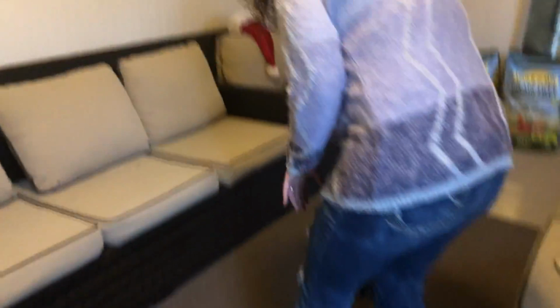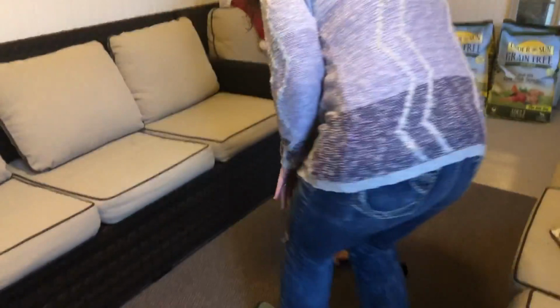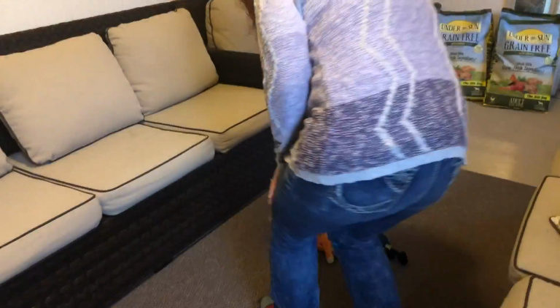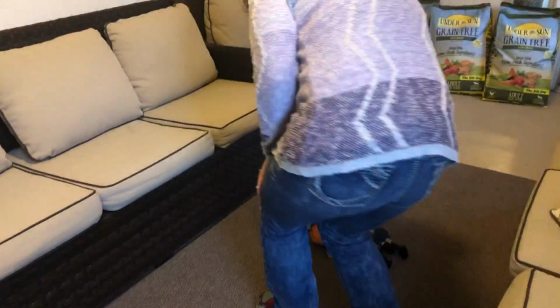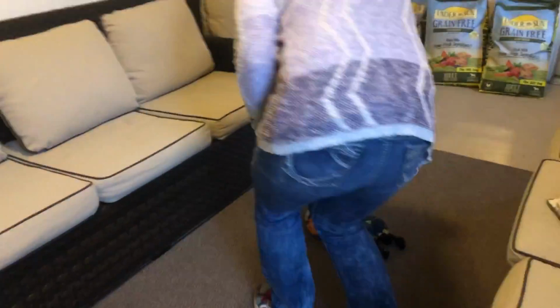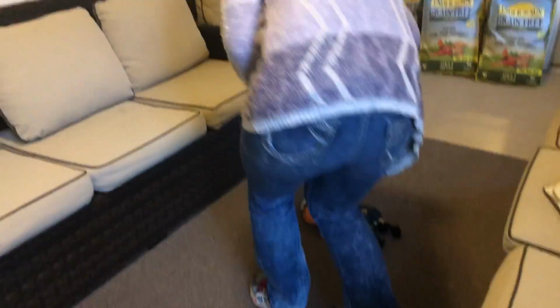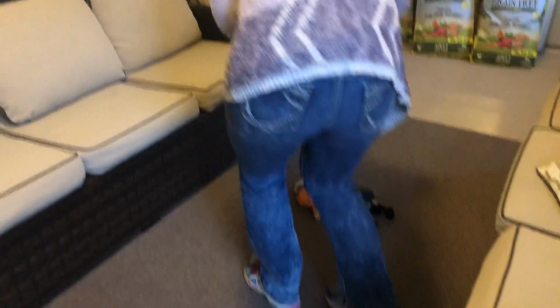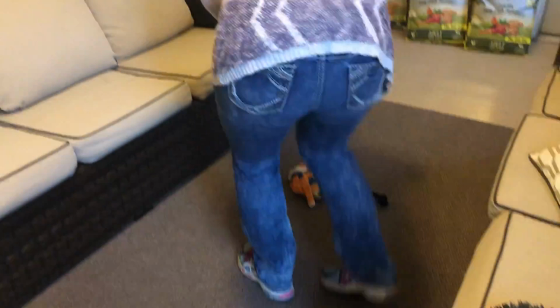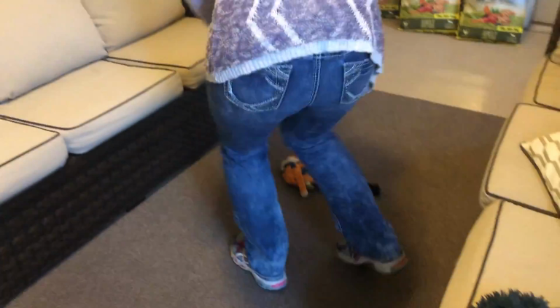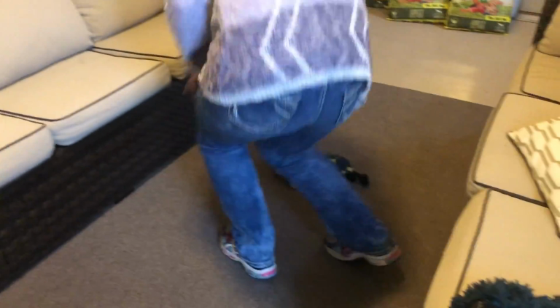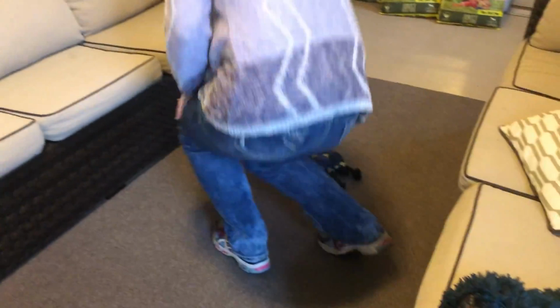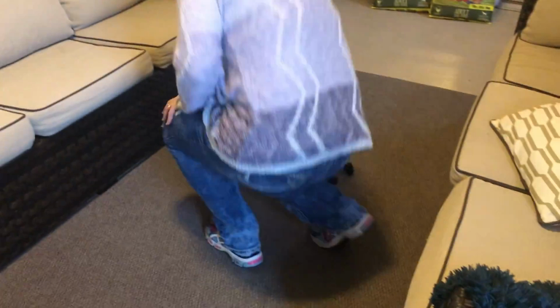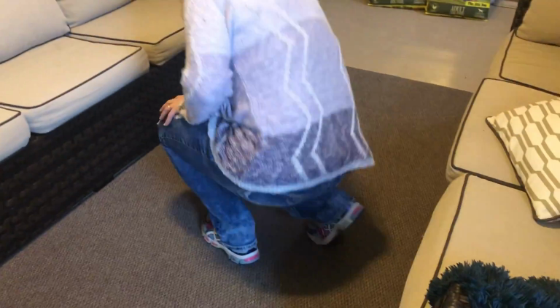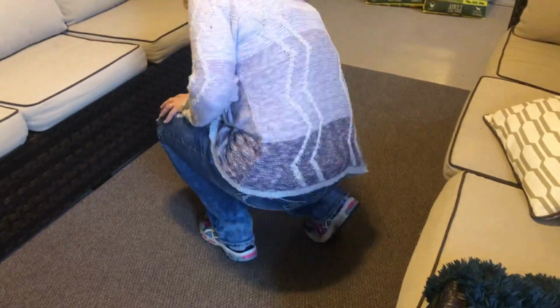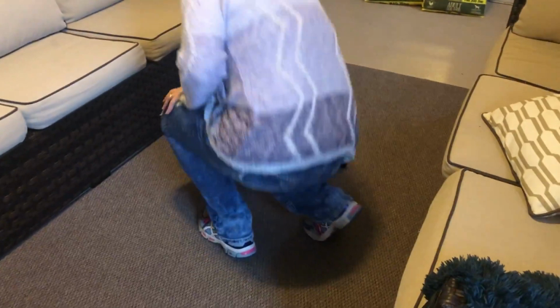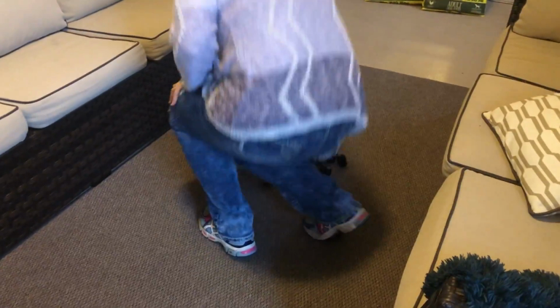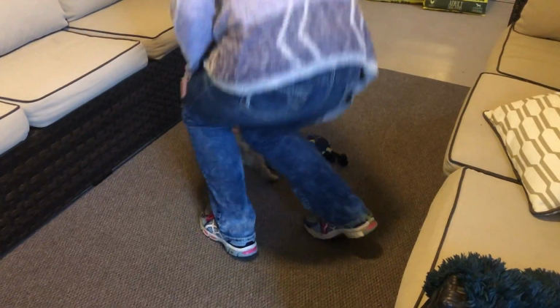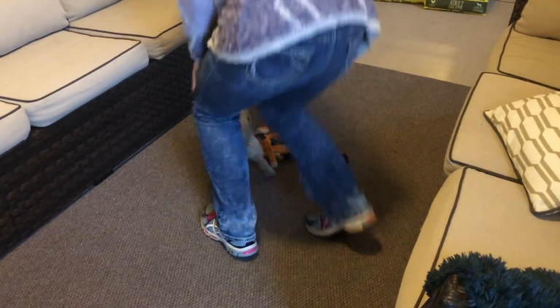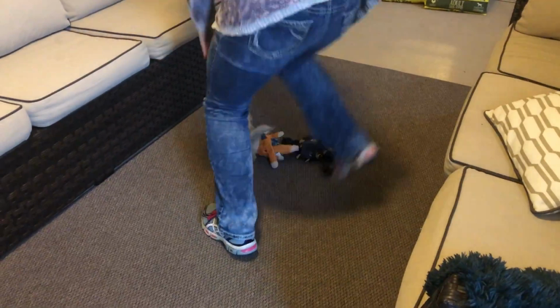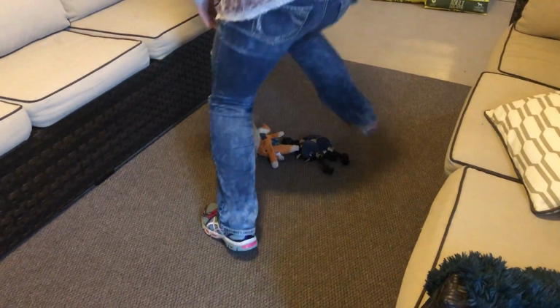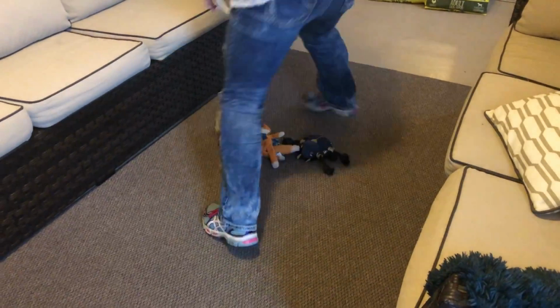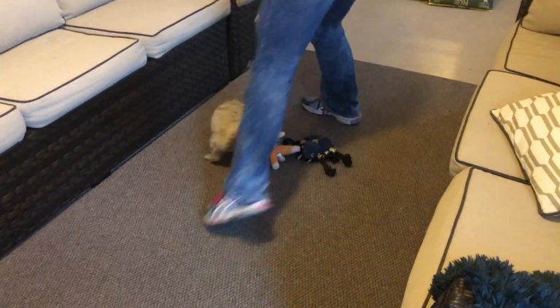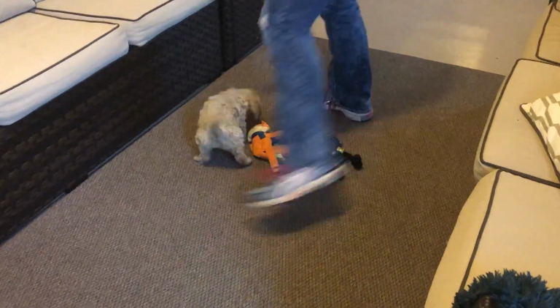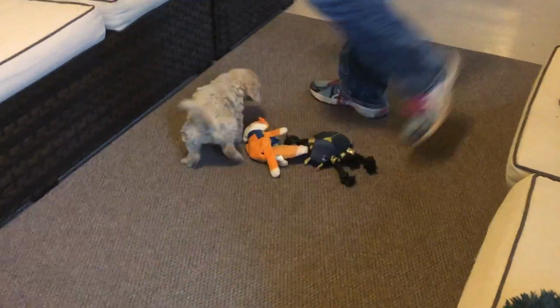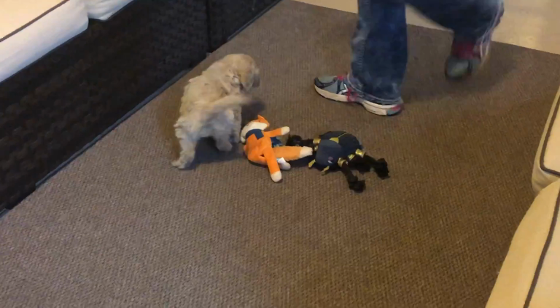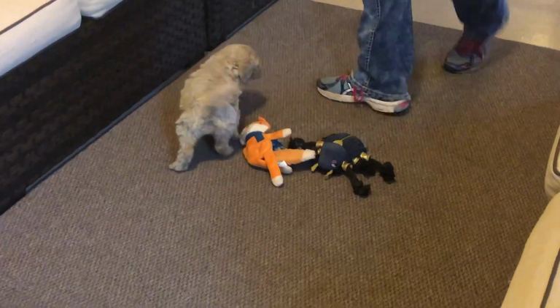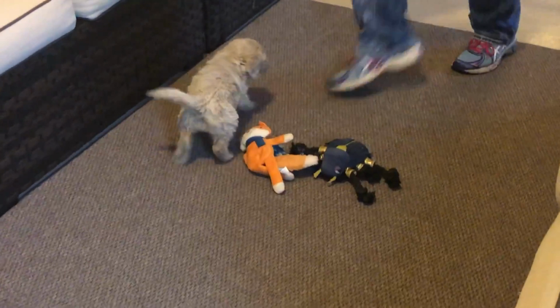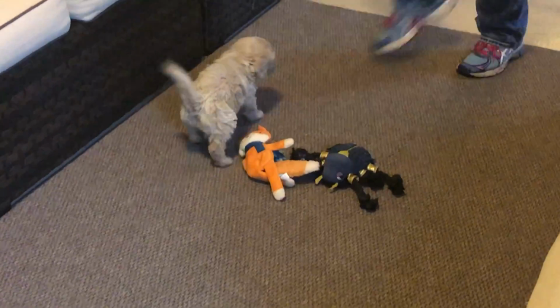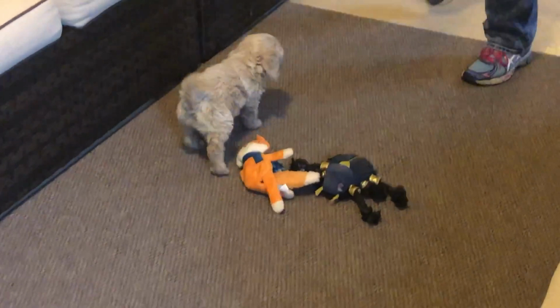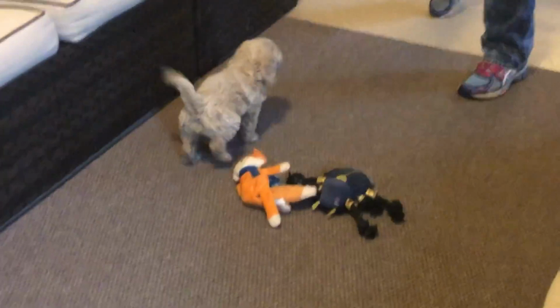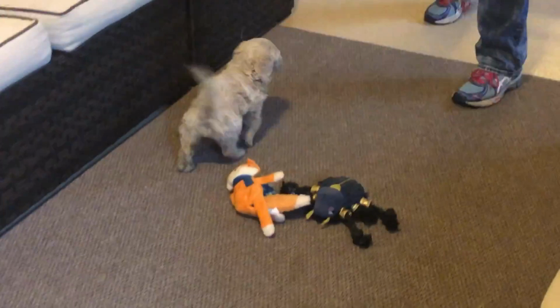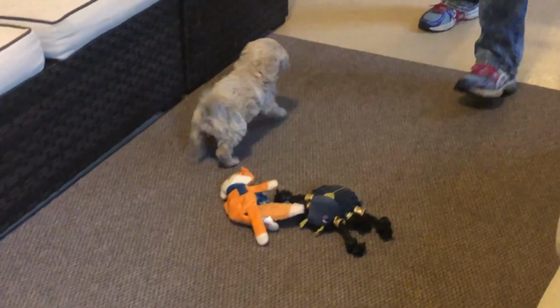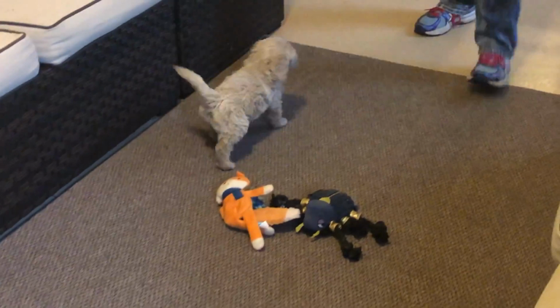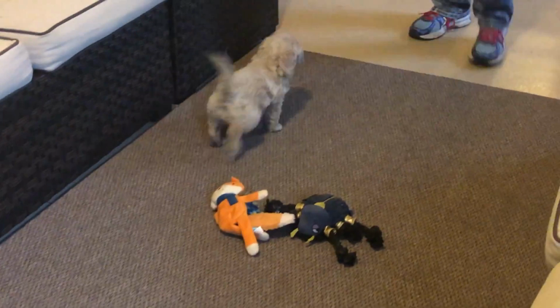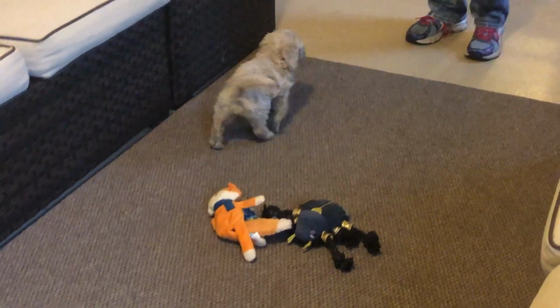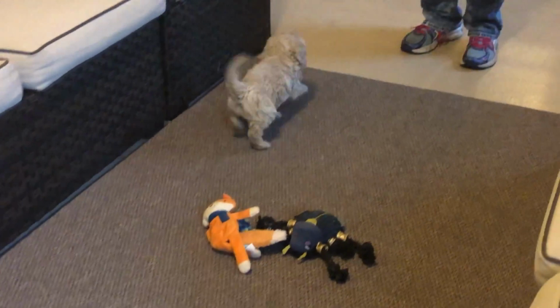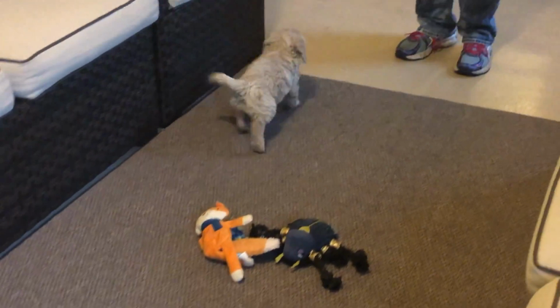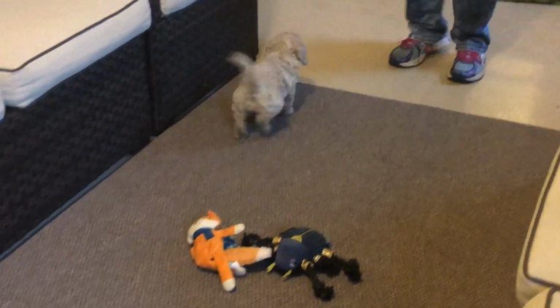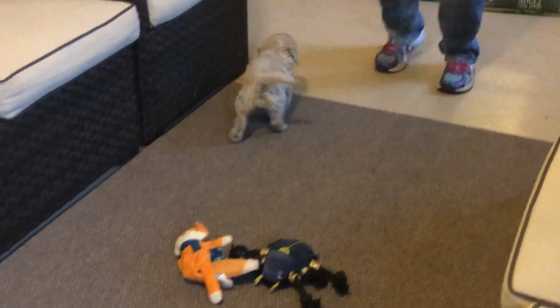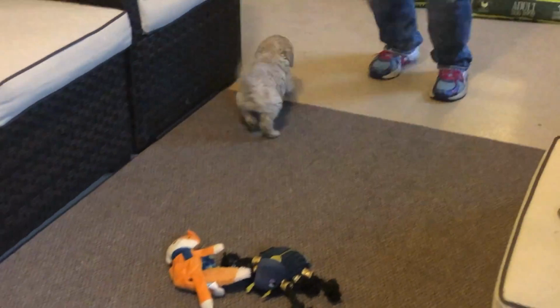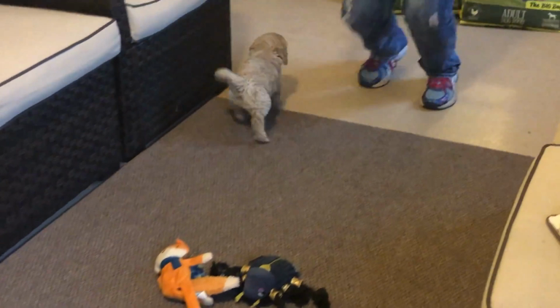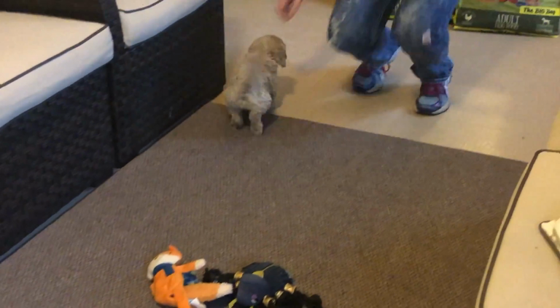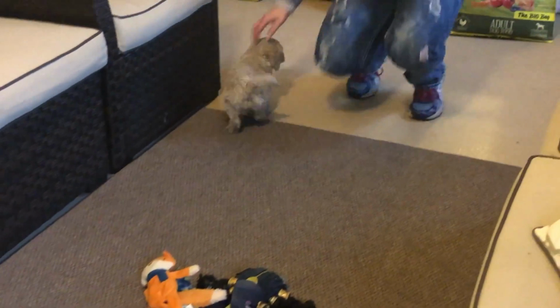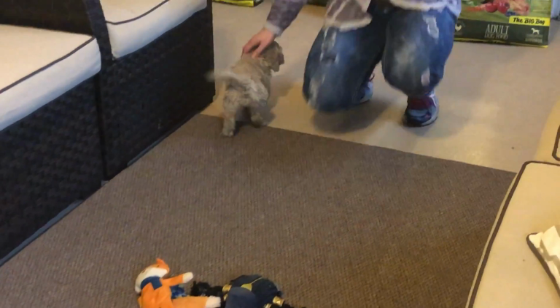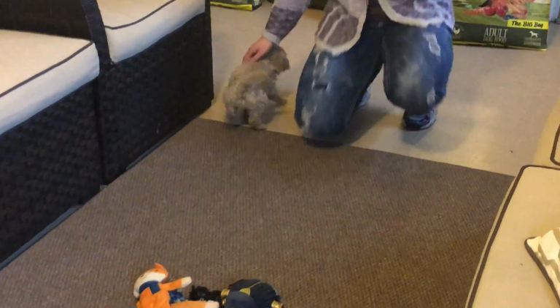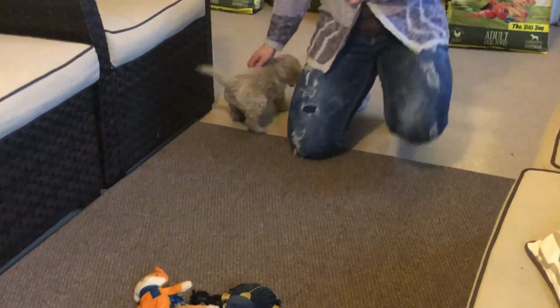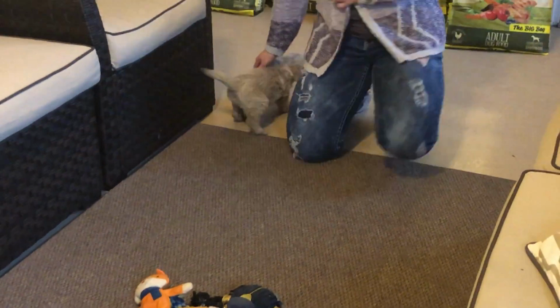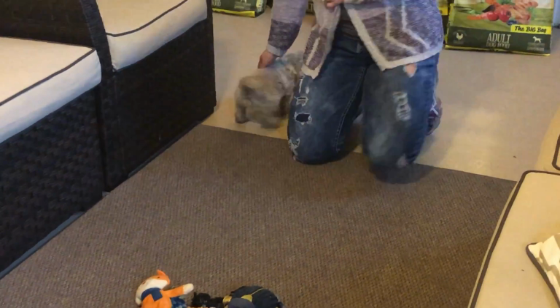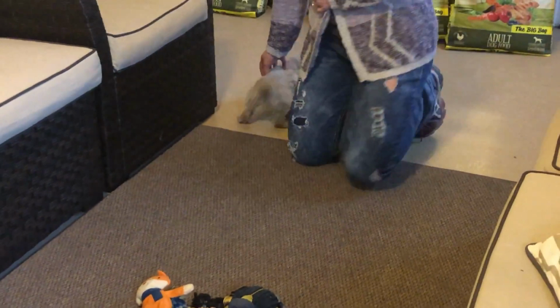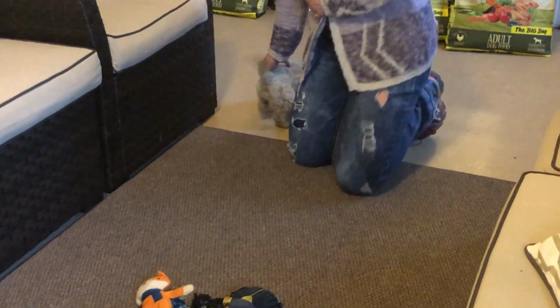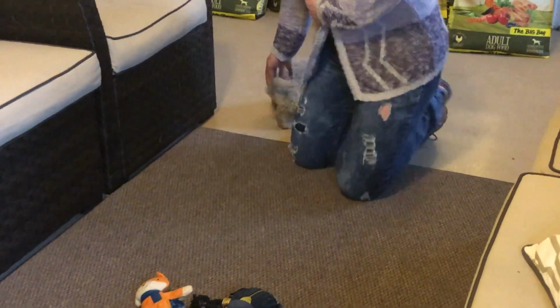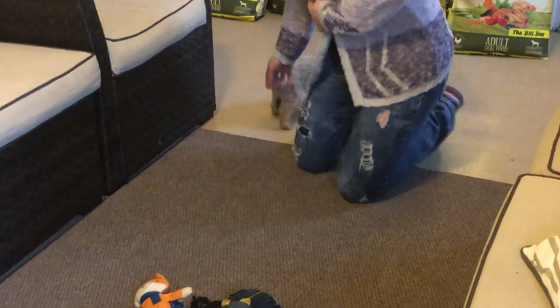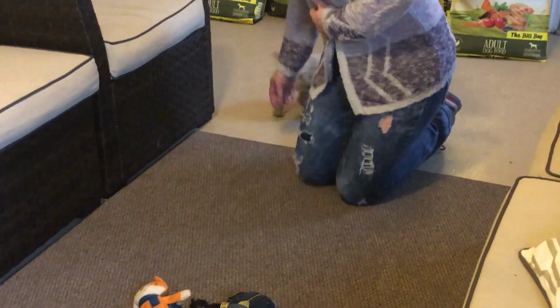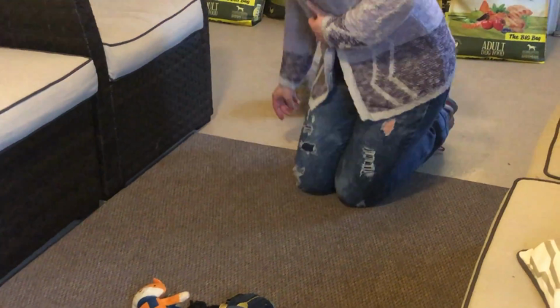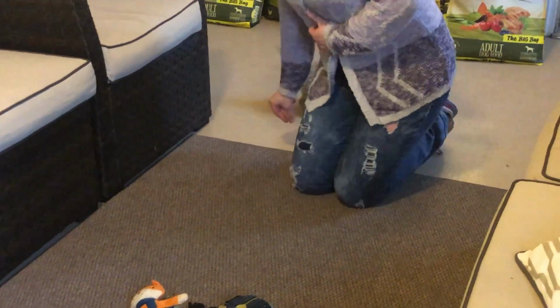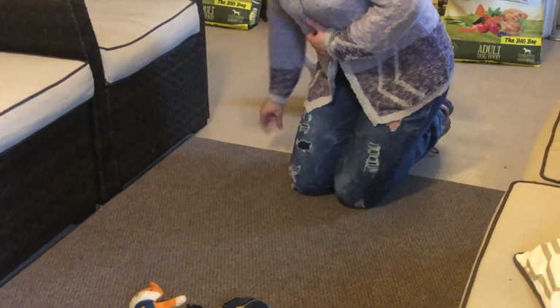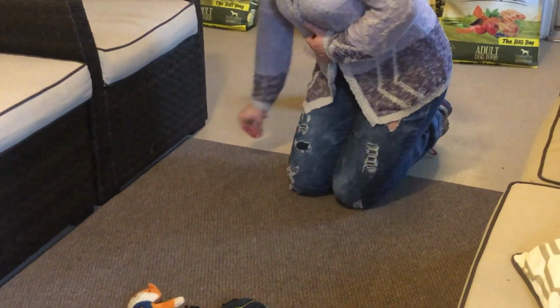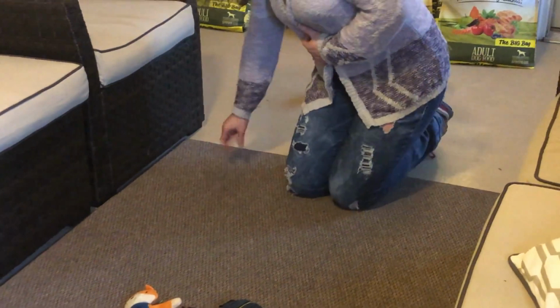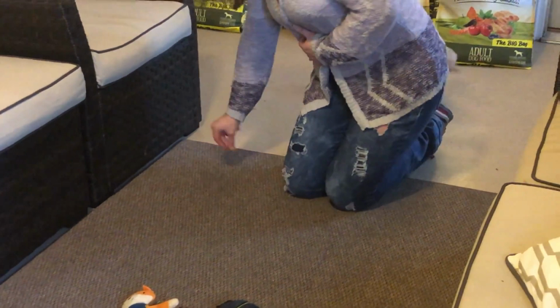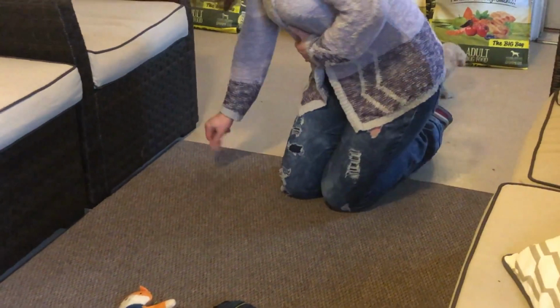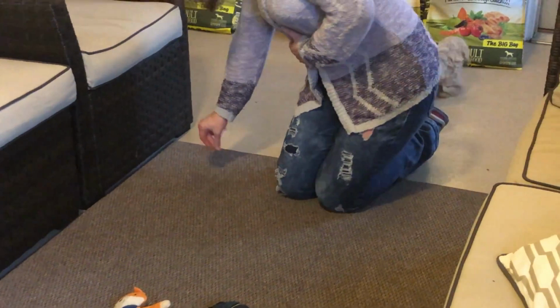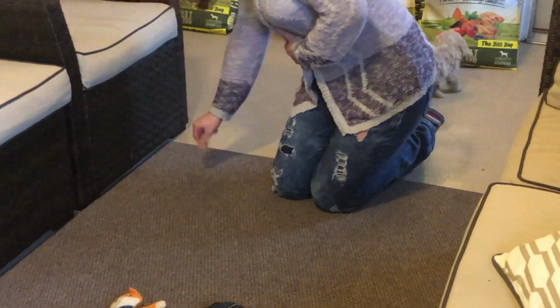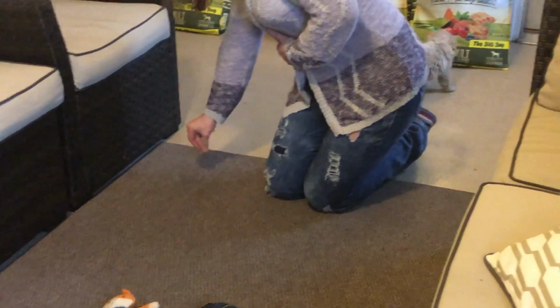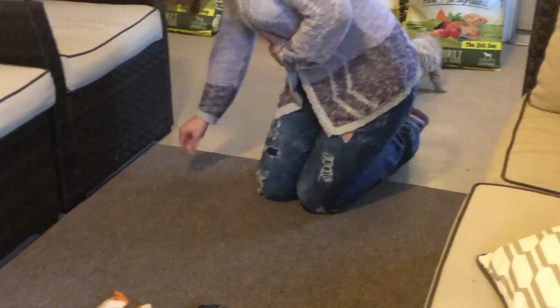He is so sweet too. This whole litter is just acclimating so nicely. Come here, buddy.